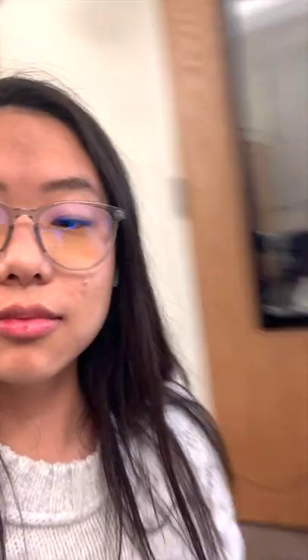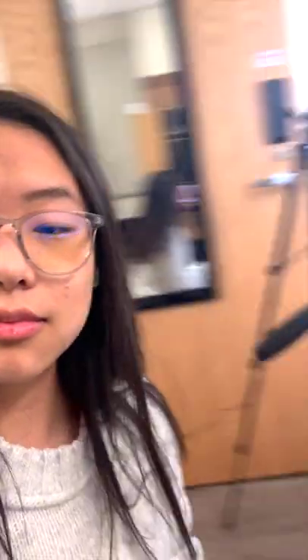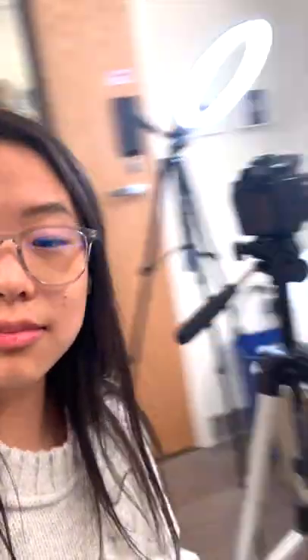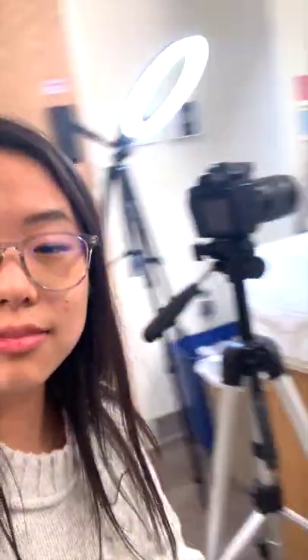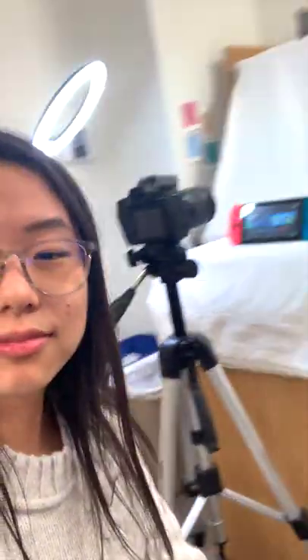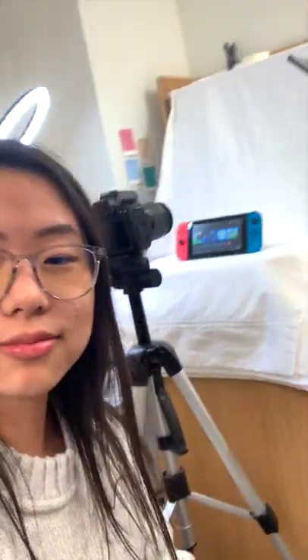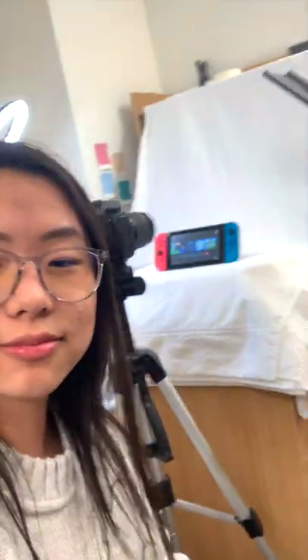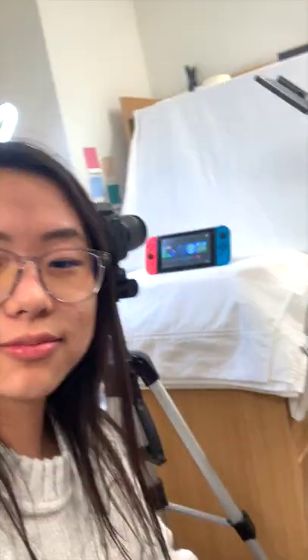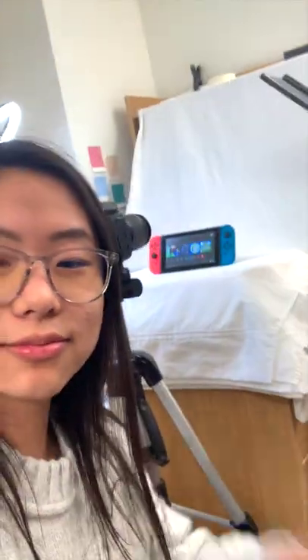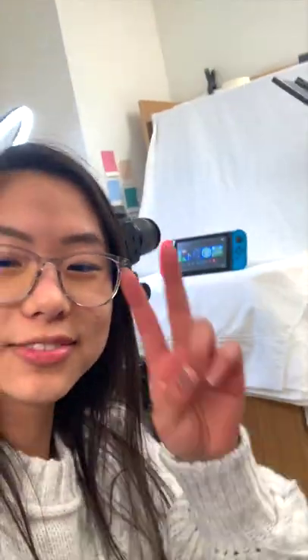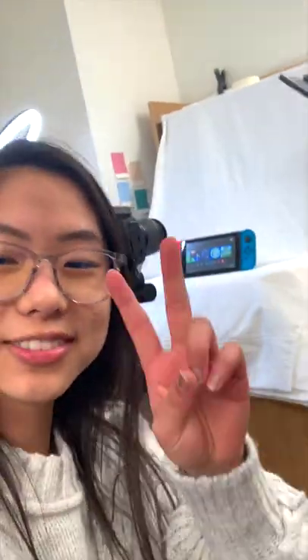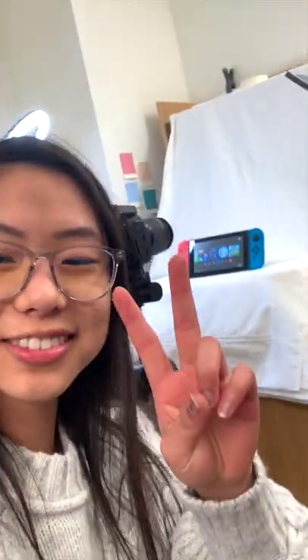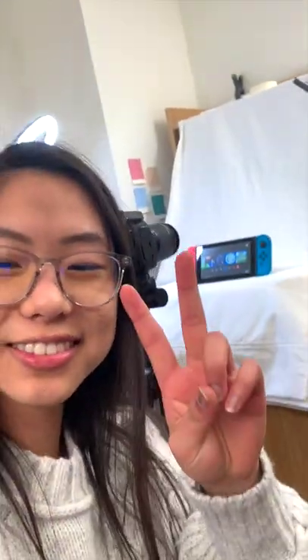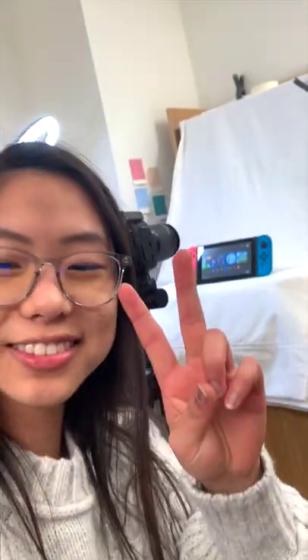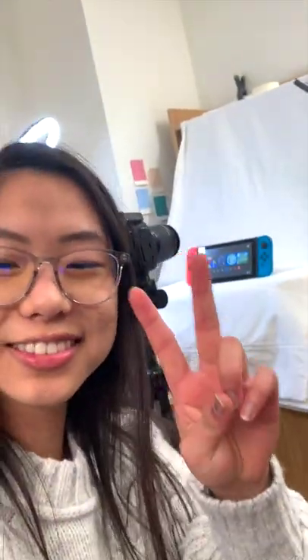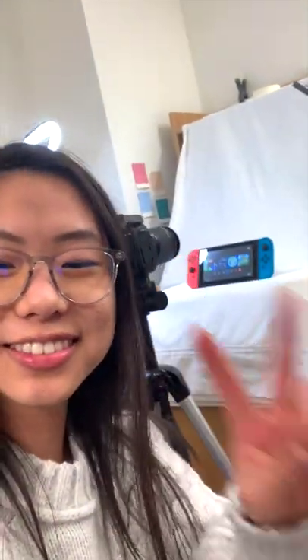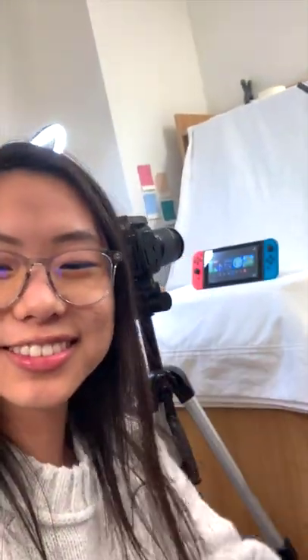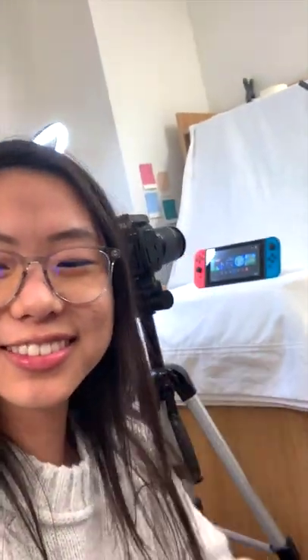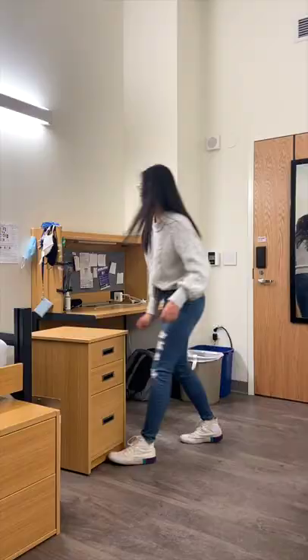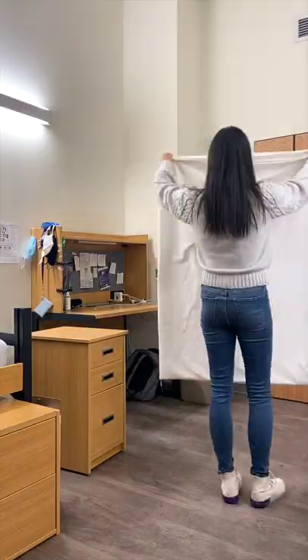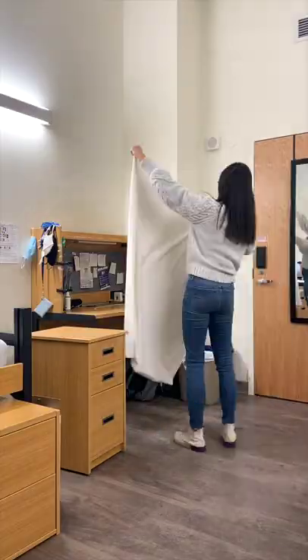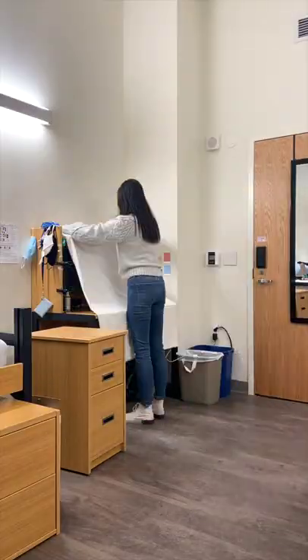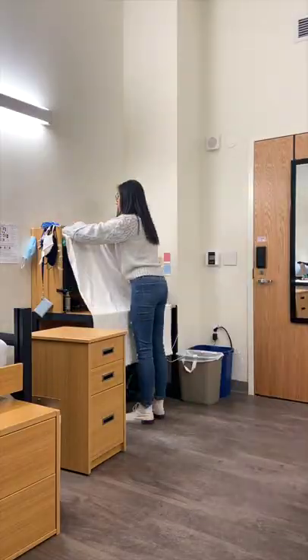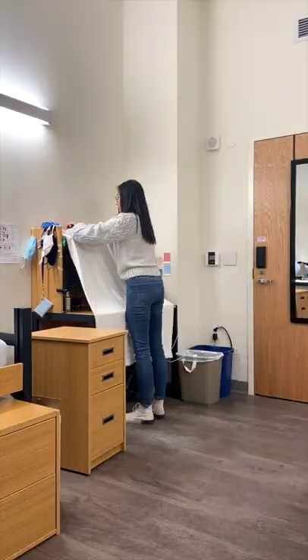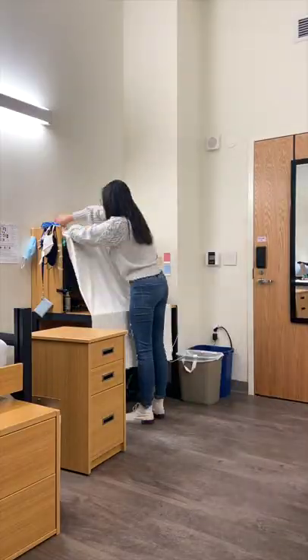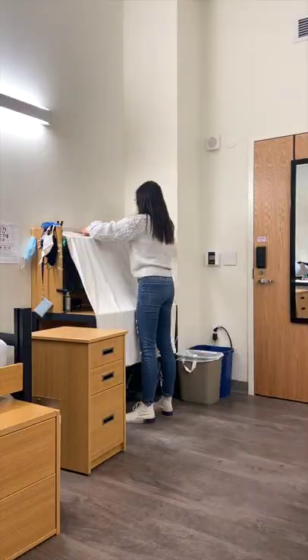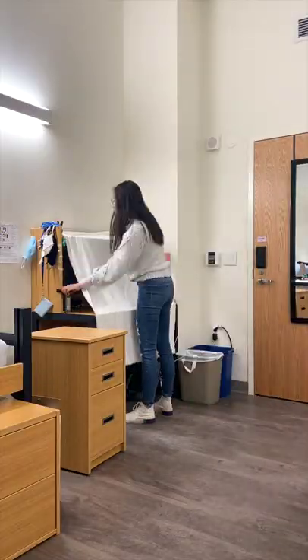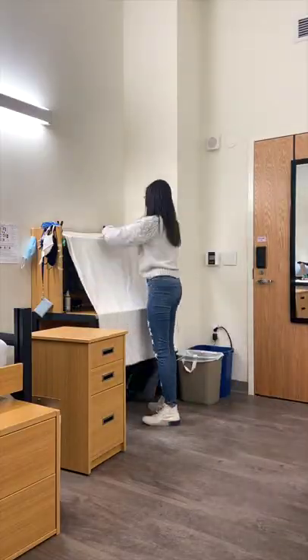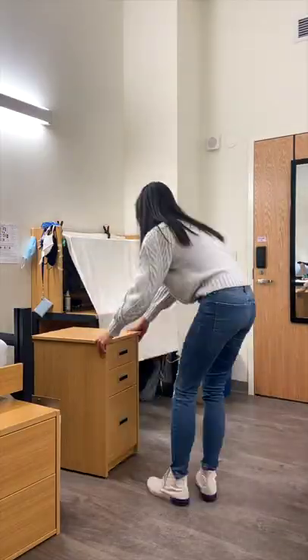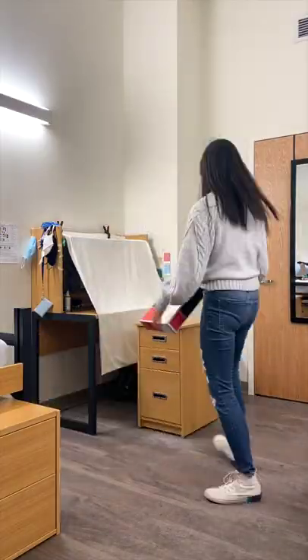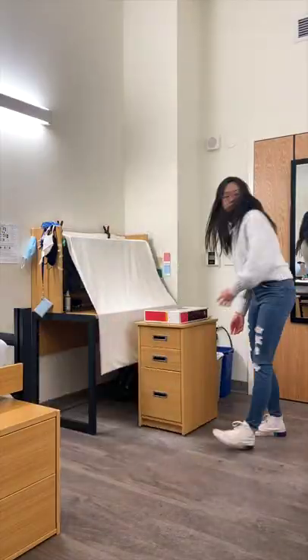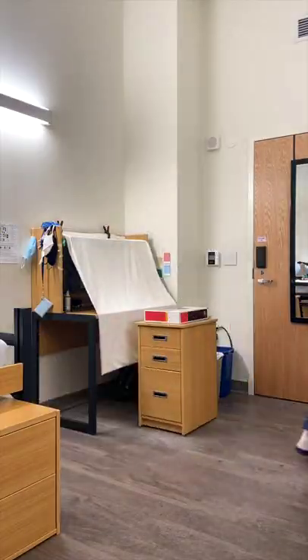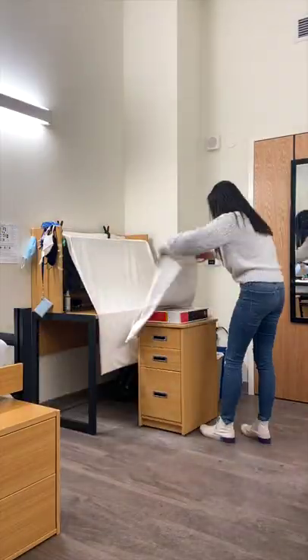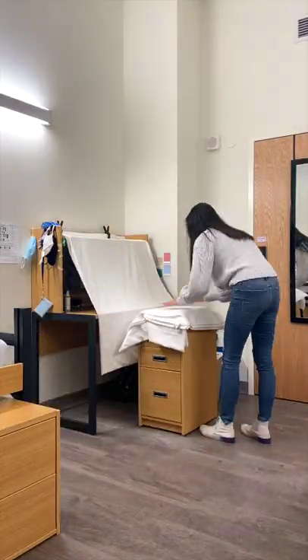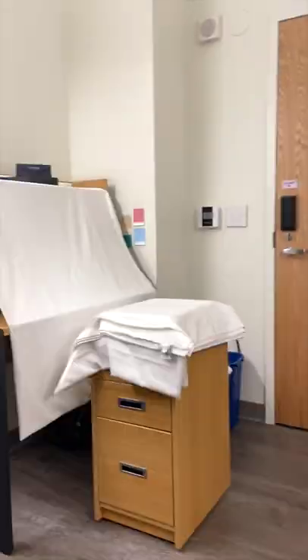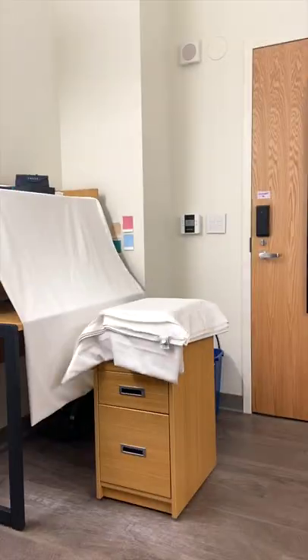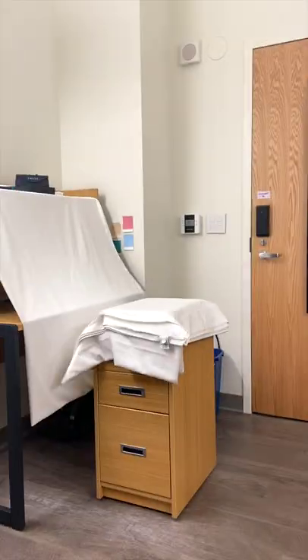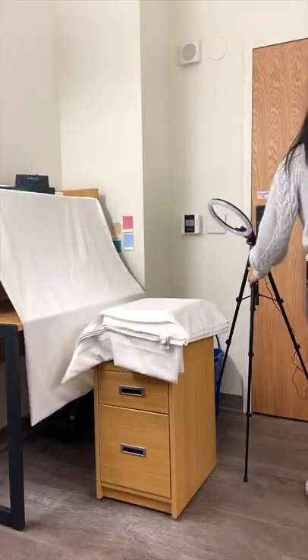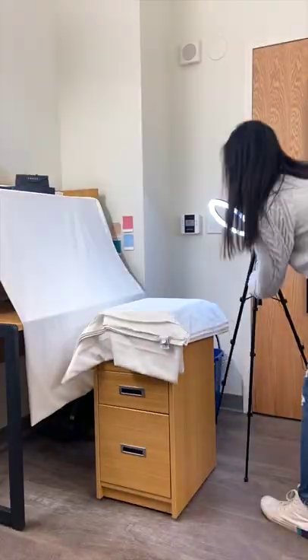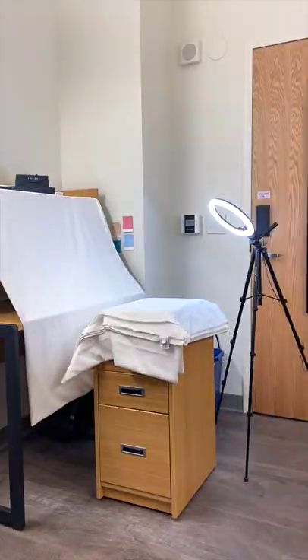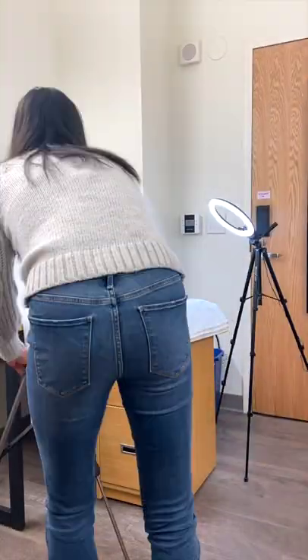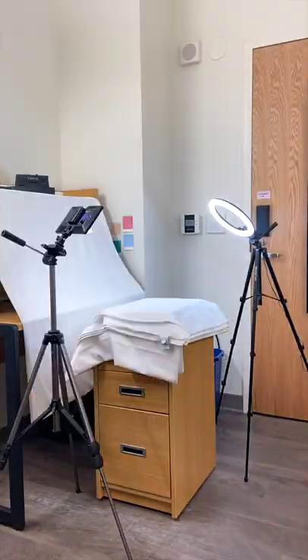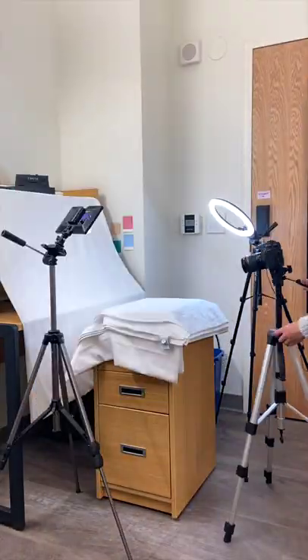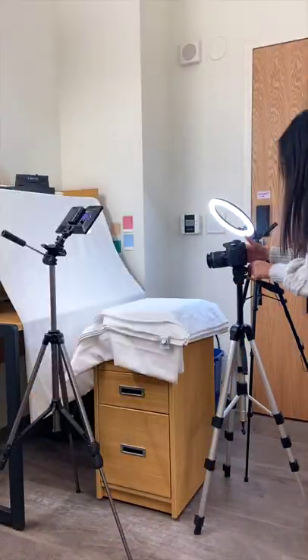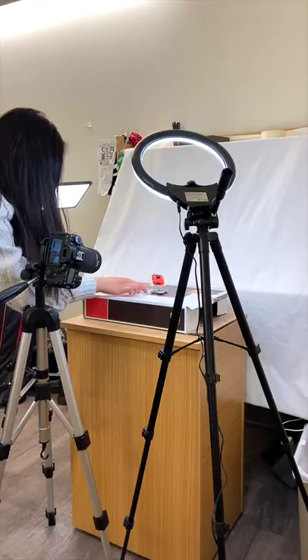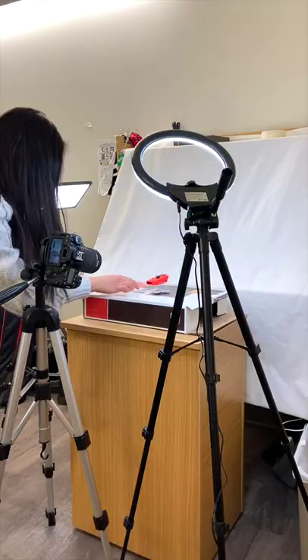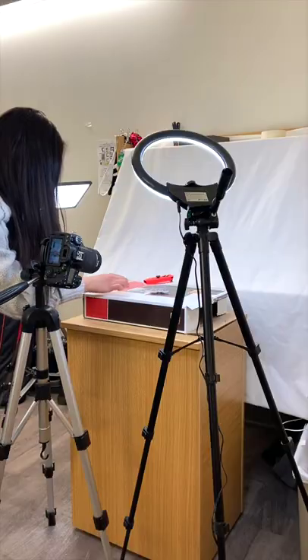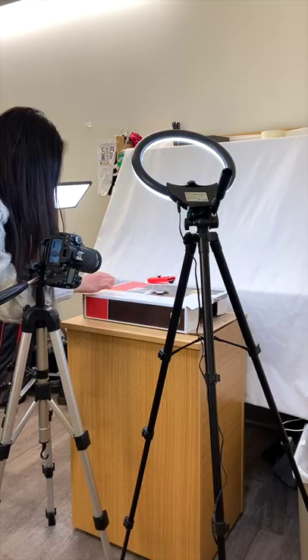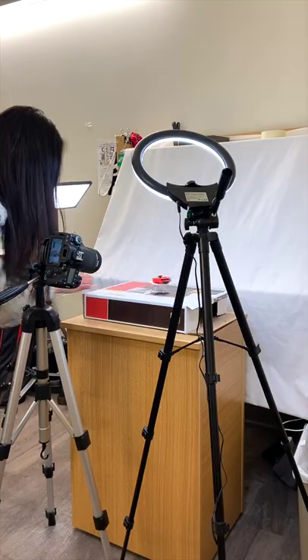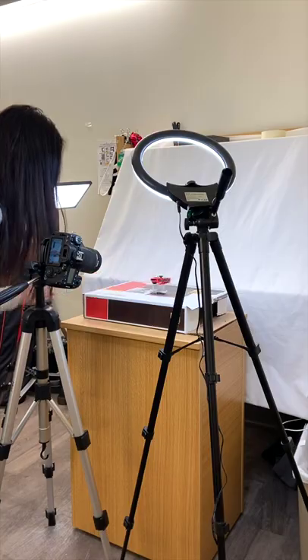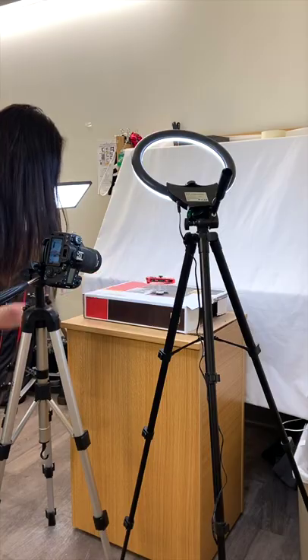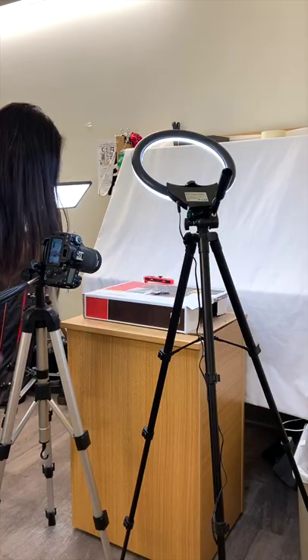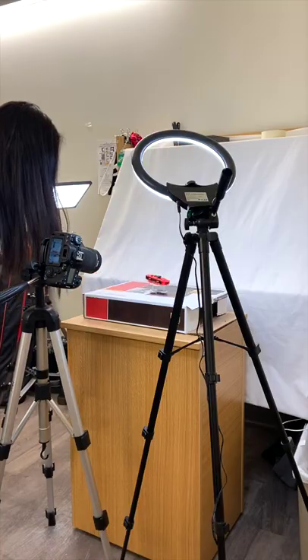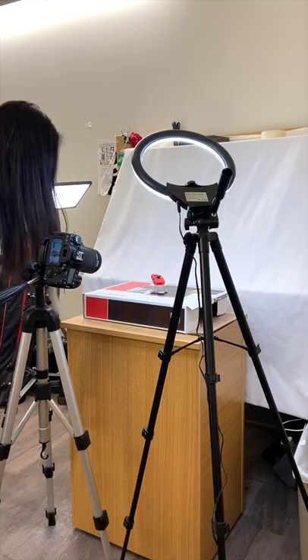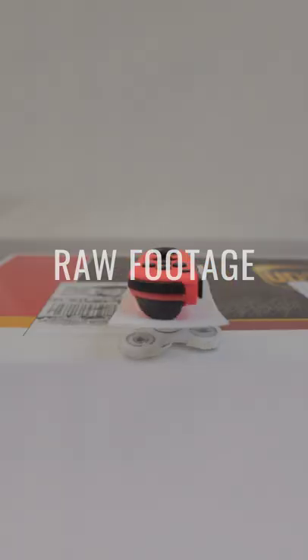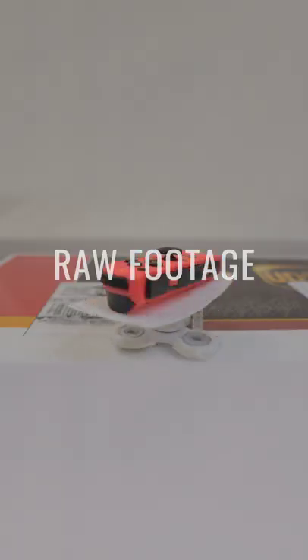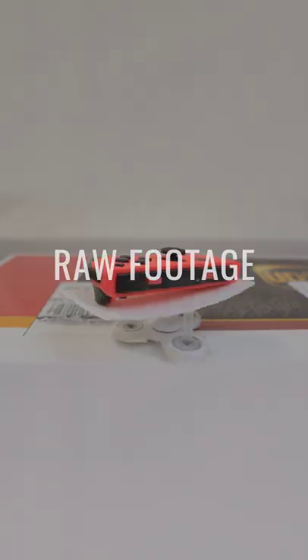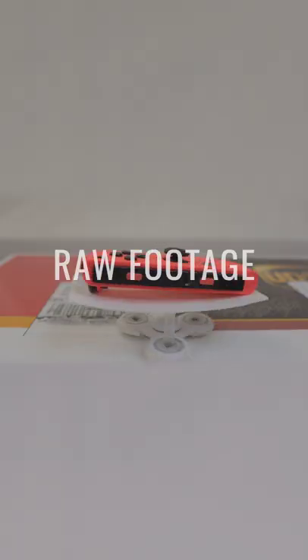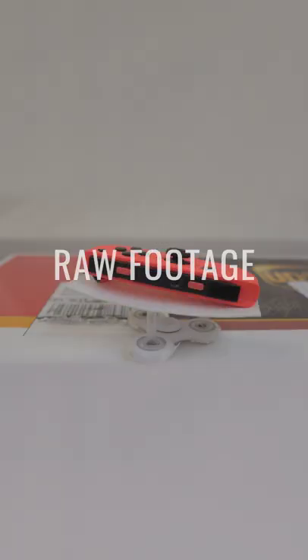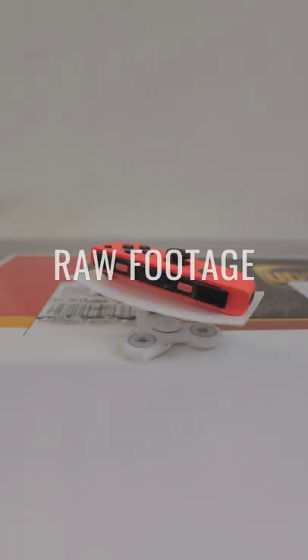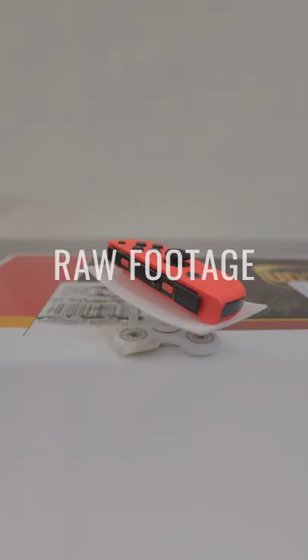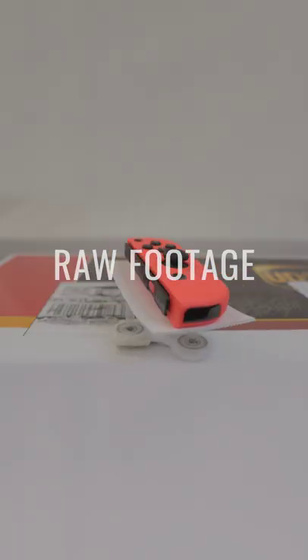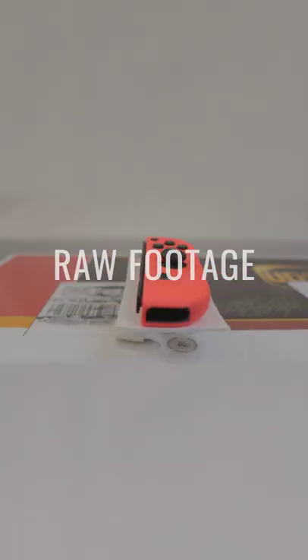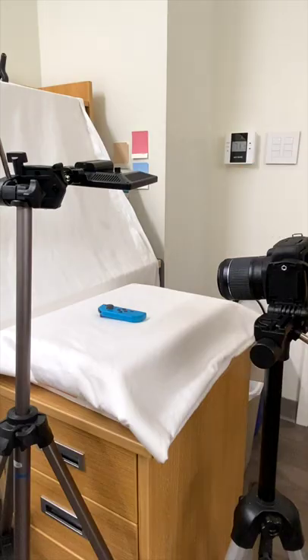I filmed a commercial in my college dorm. The other day I remembered I brought my Switch to college, so I decided to make a small commercial for it.